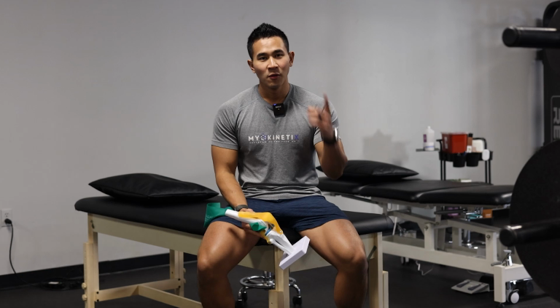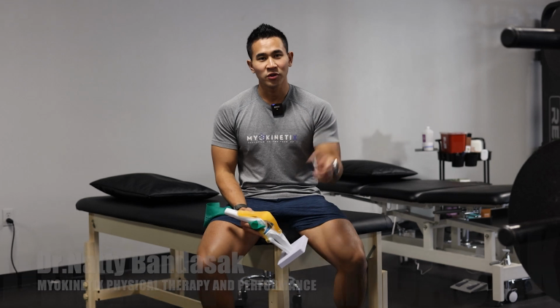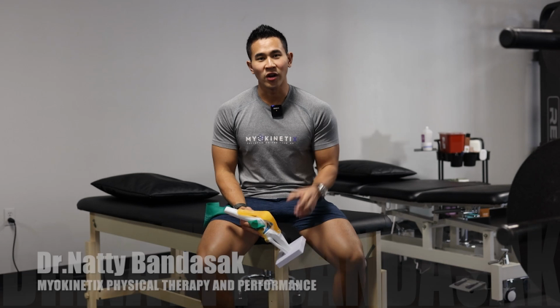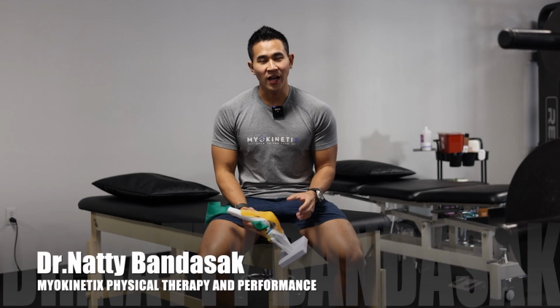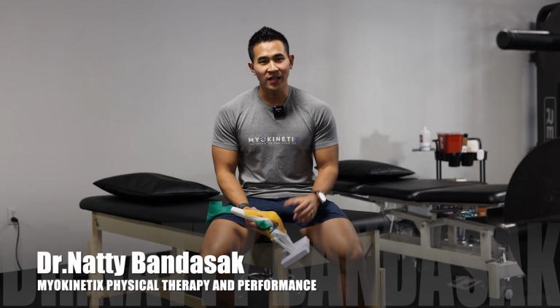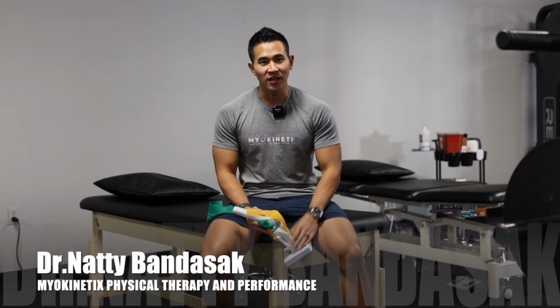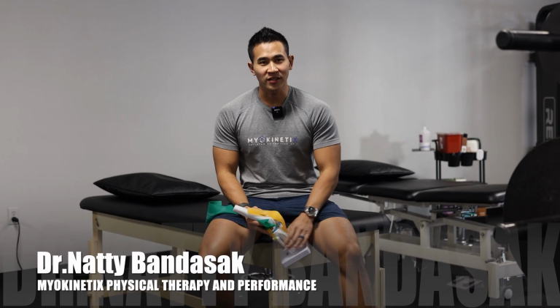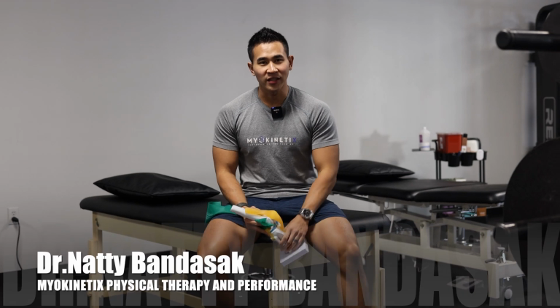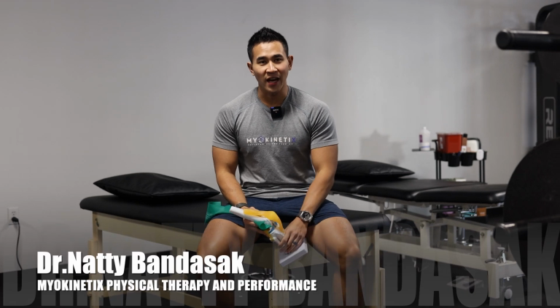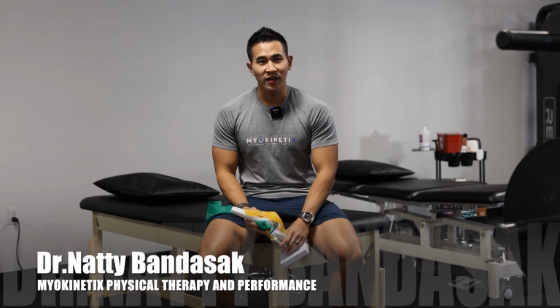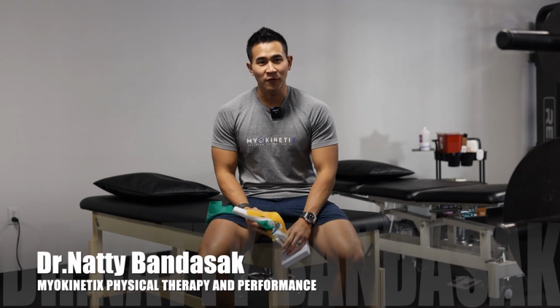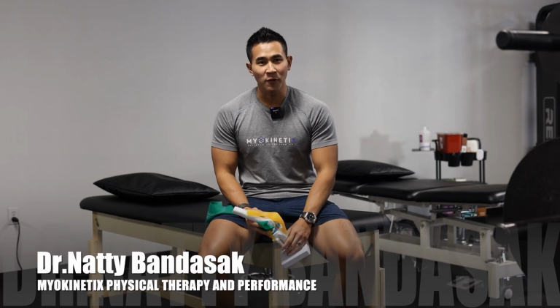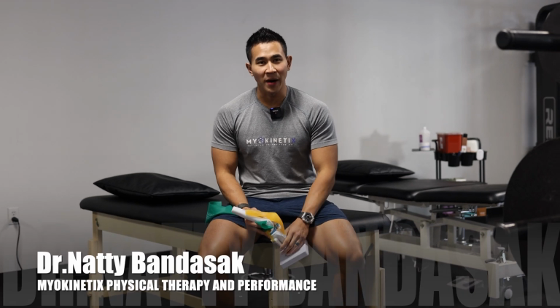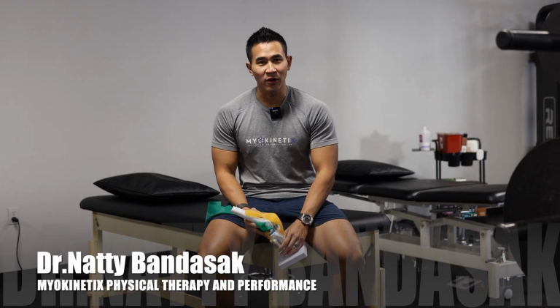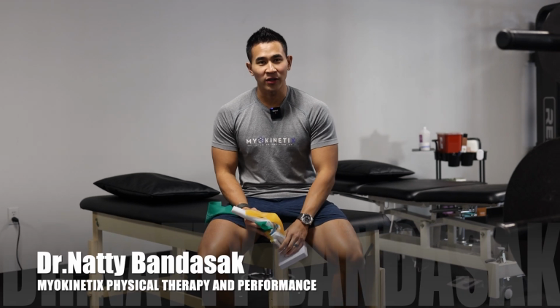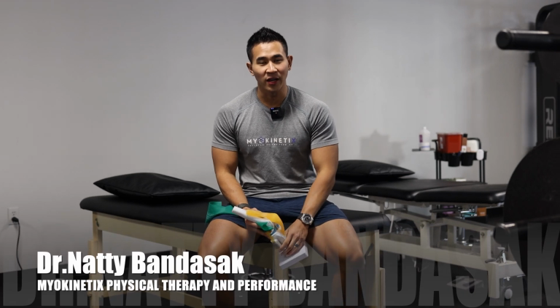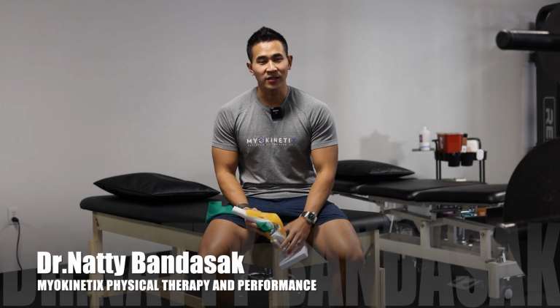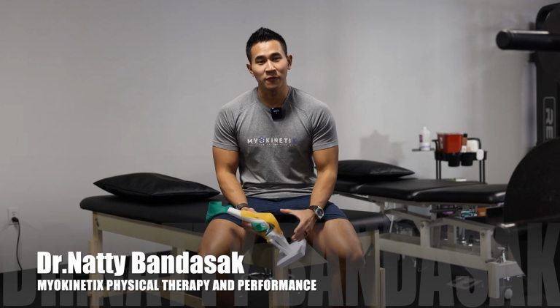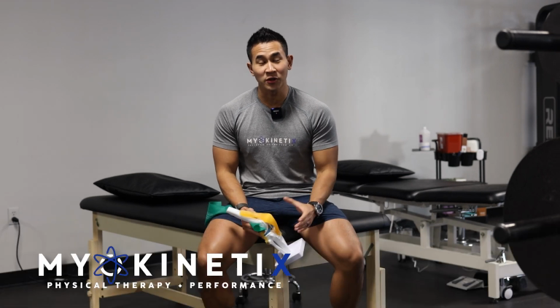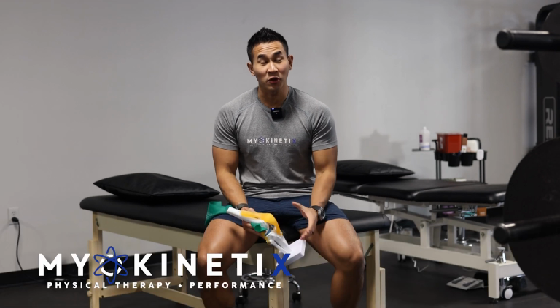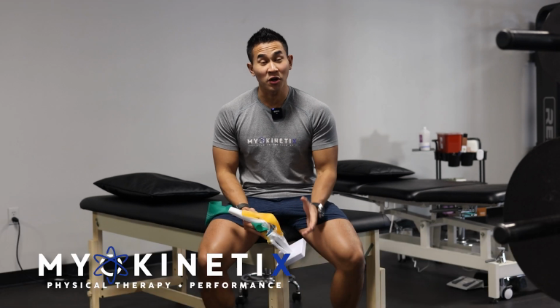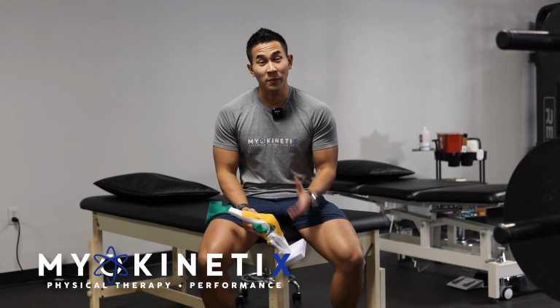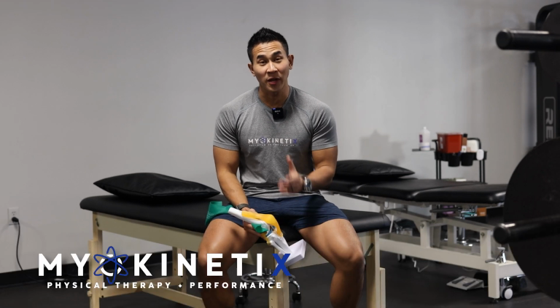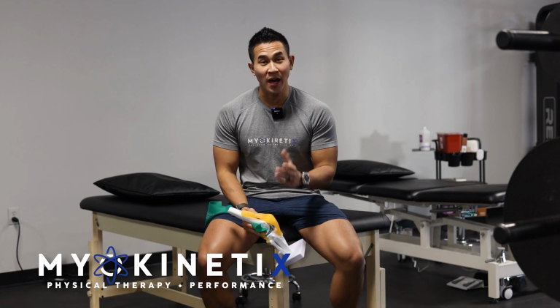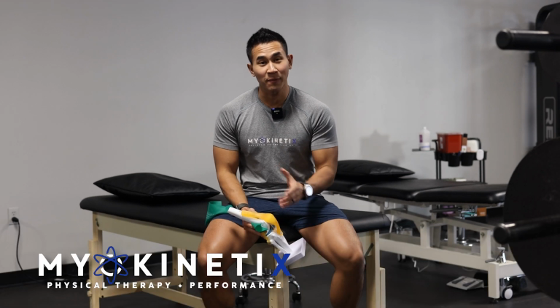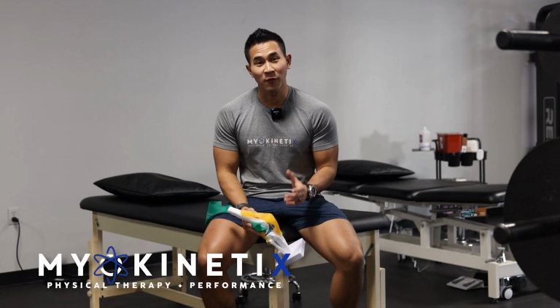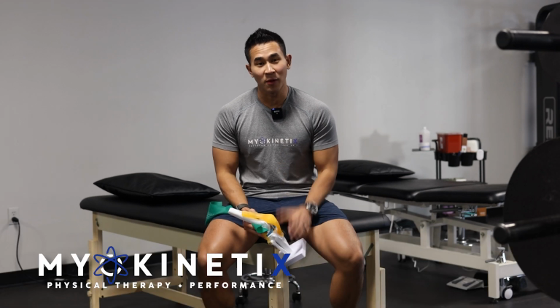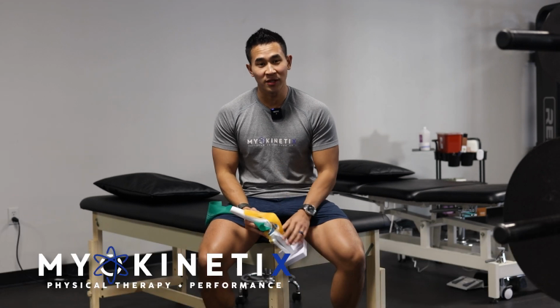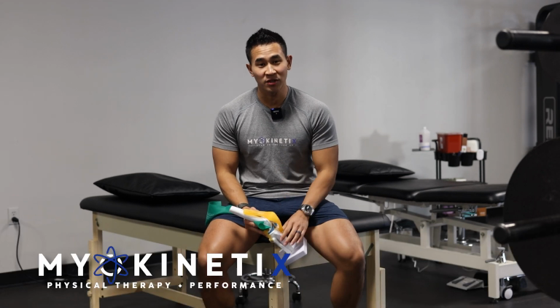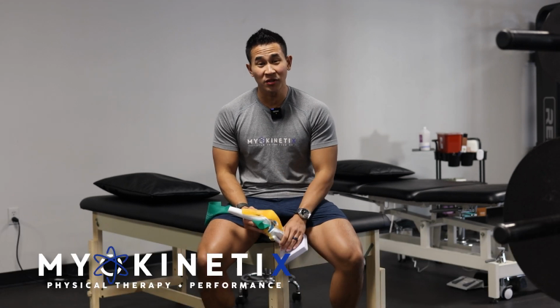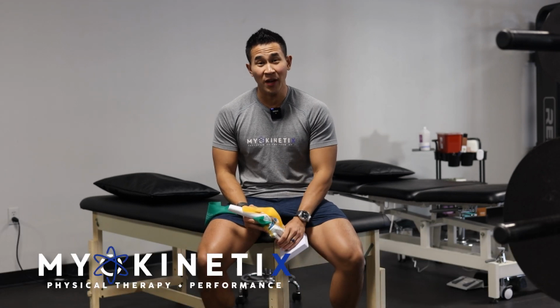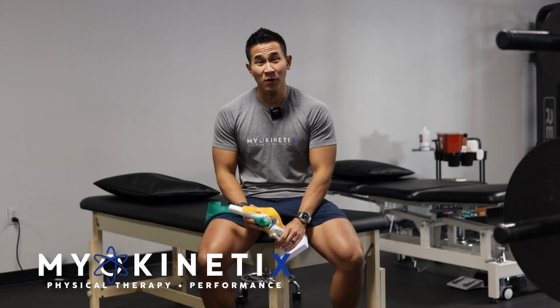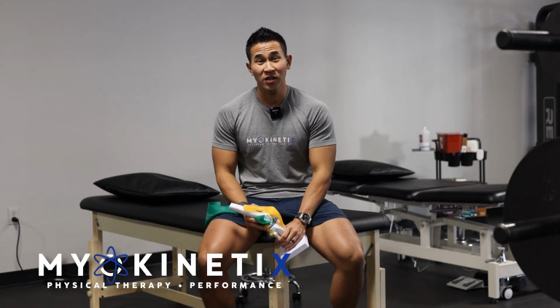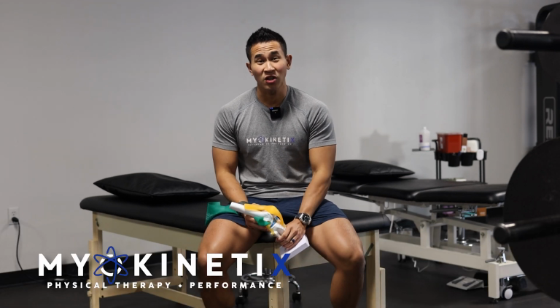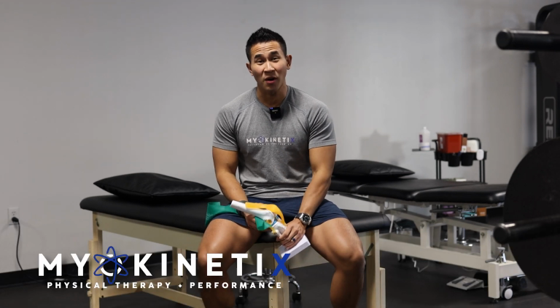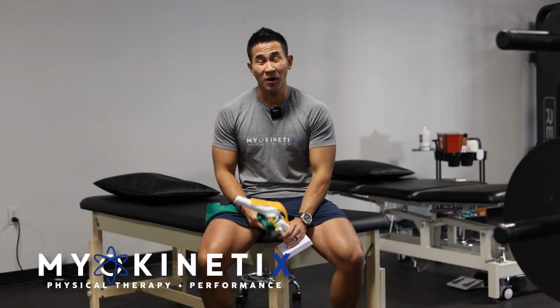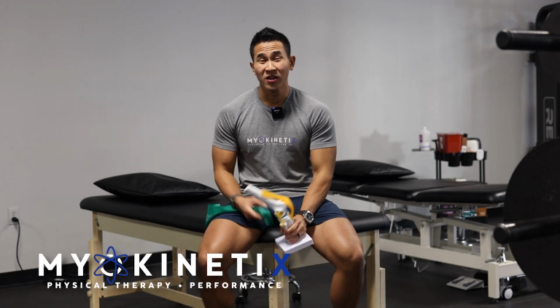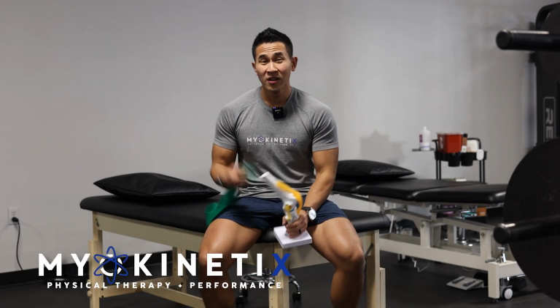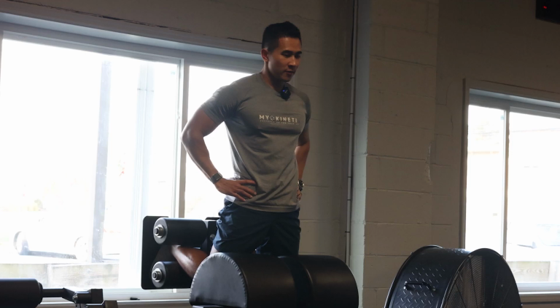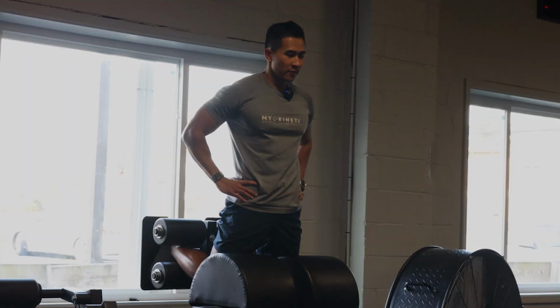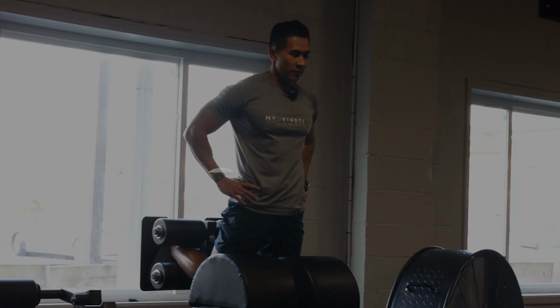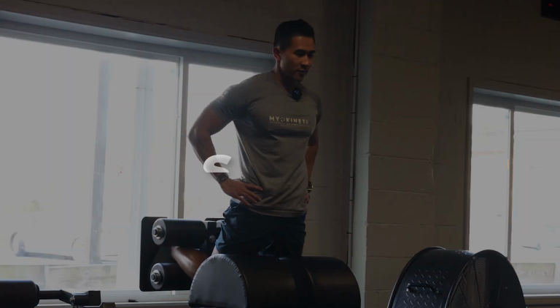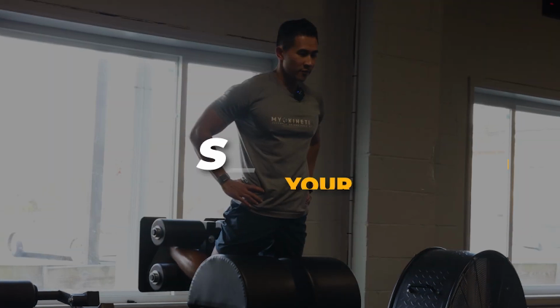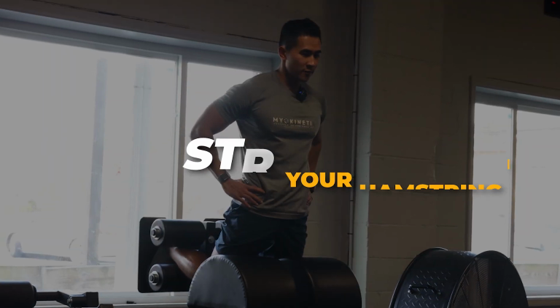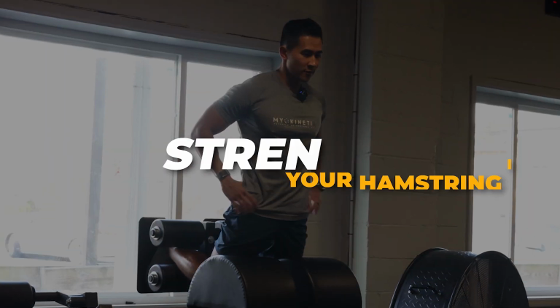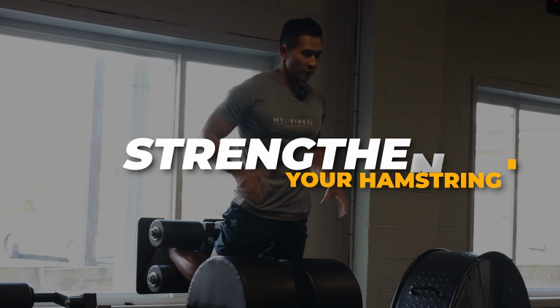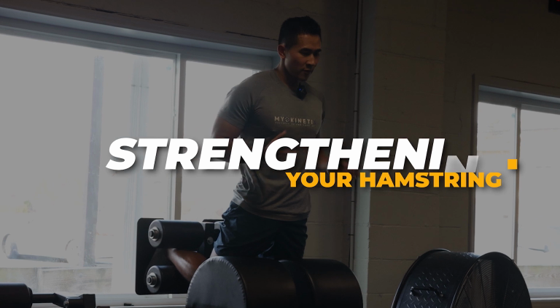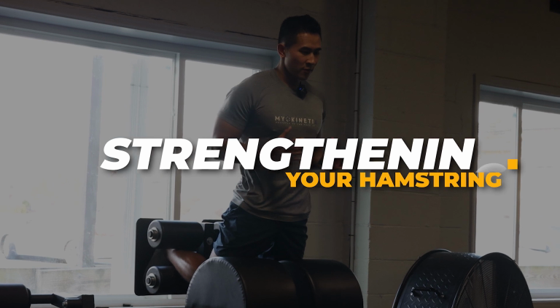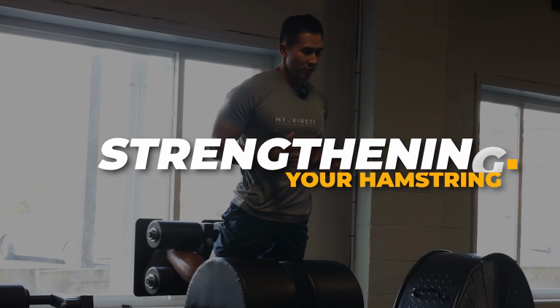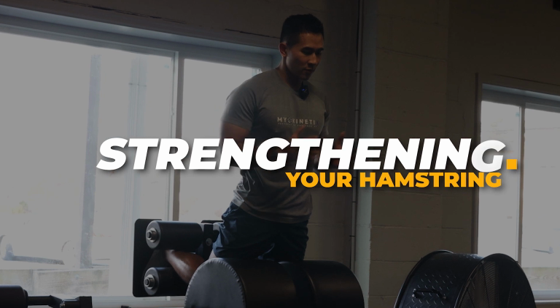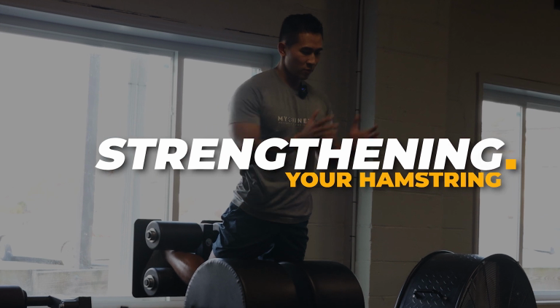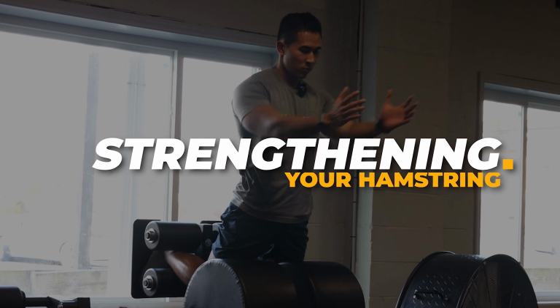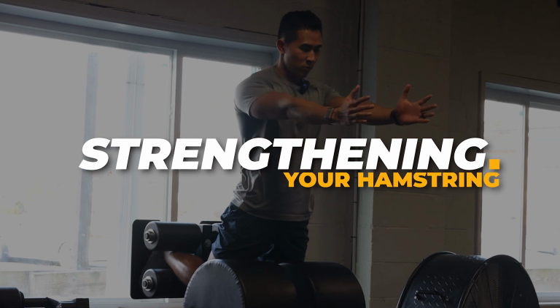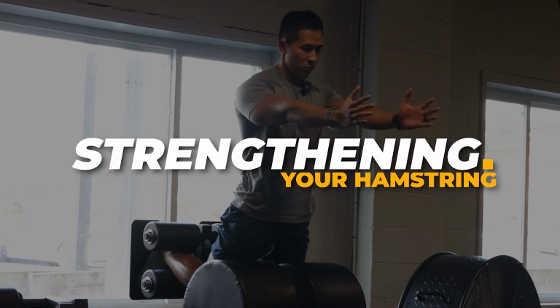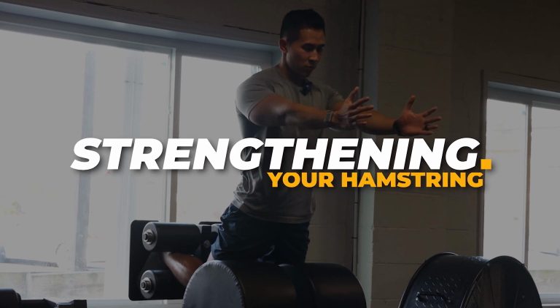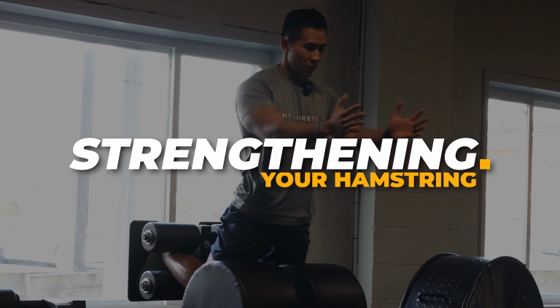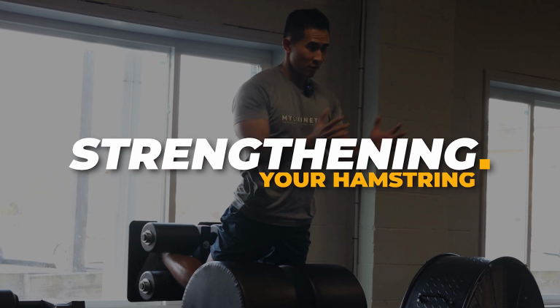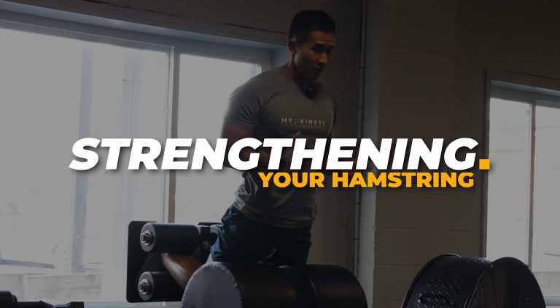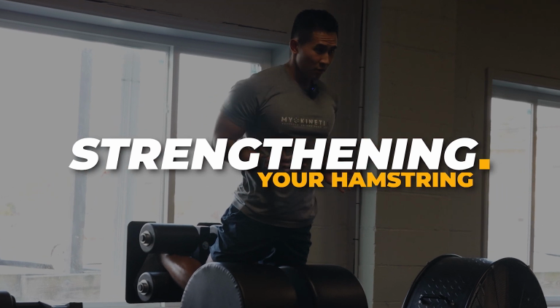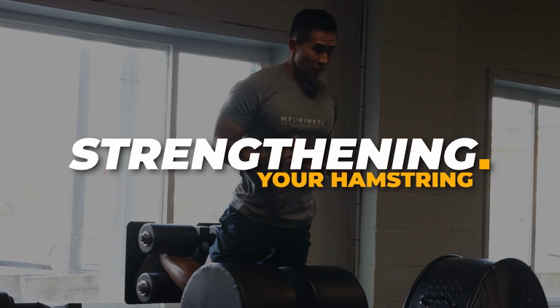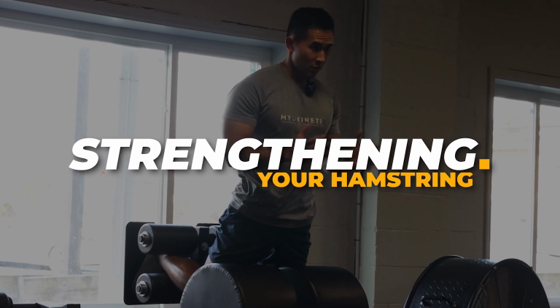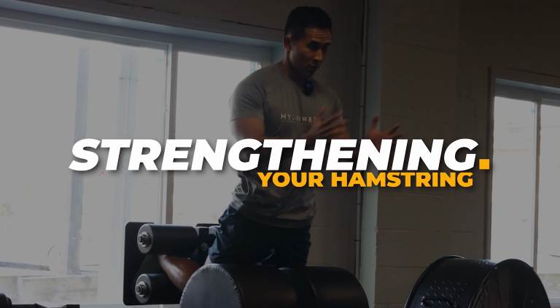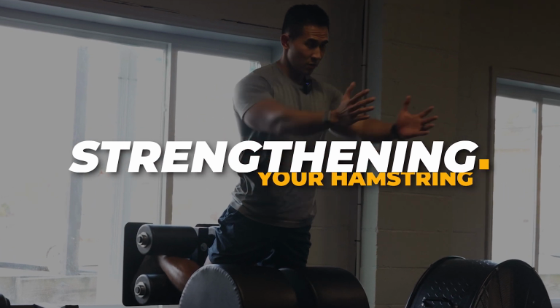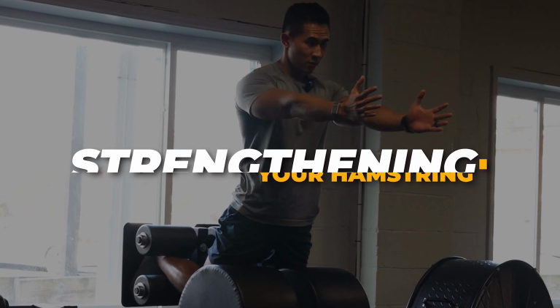What's going on guys, Dr. Natty here from Myokinetics Physical Therapy and Performance. Today we're going to talk about strengthening your hamstring and why it's so important.